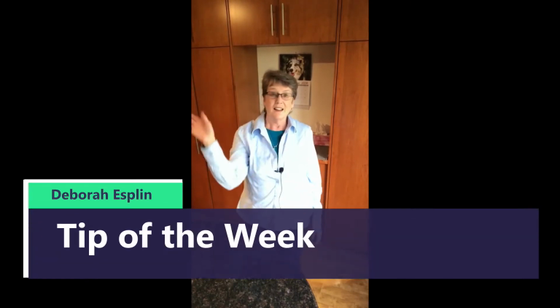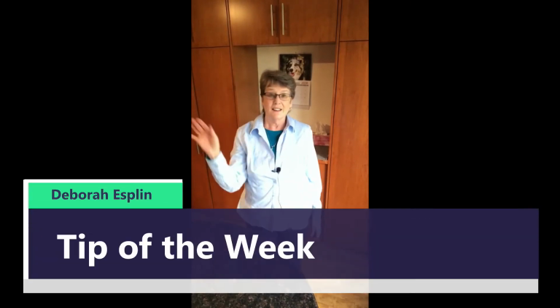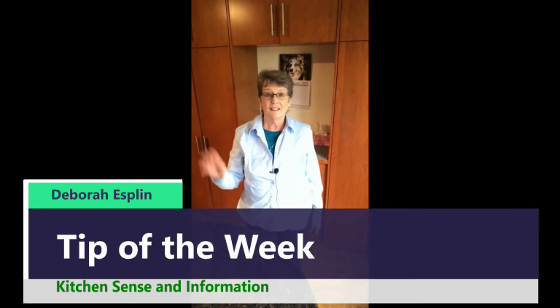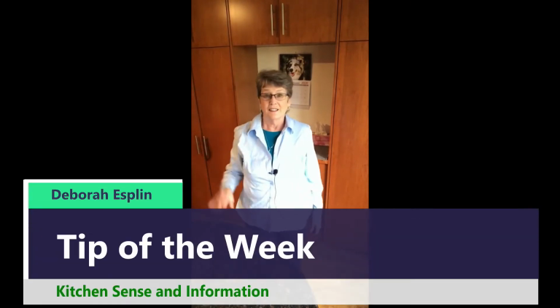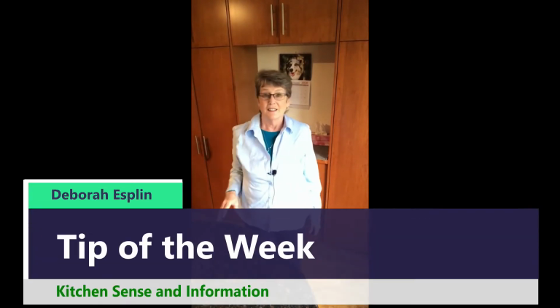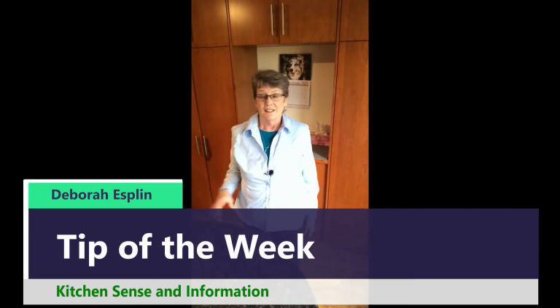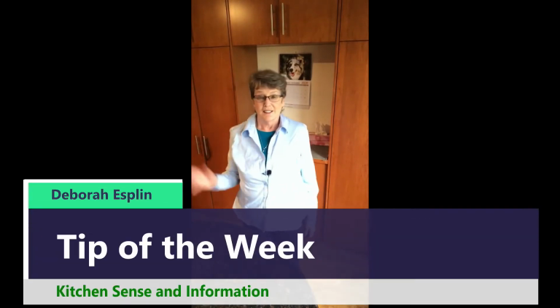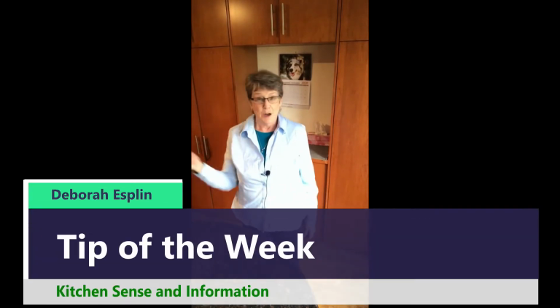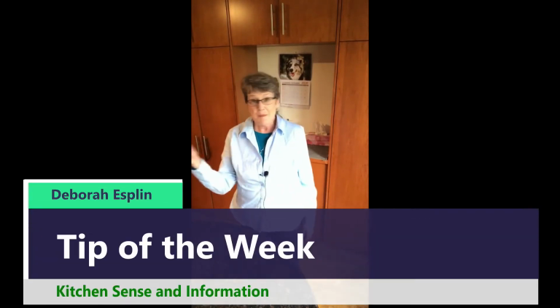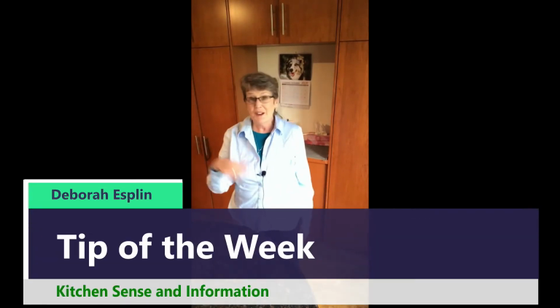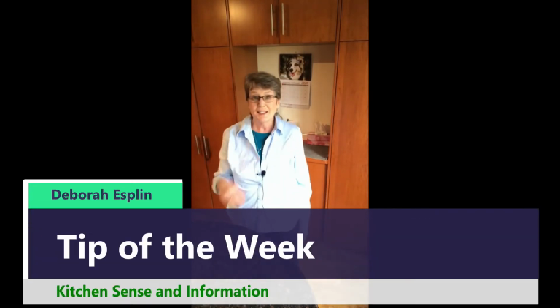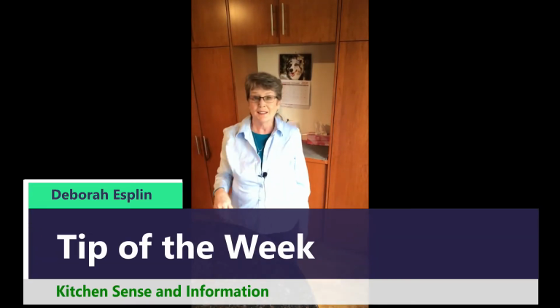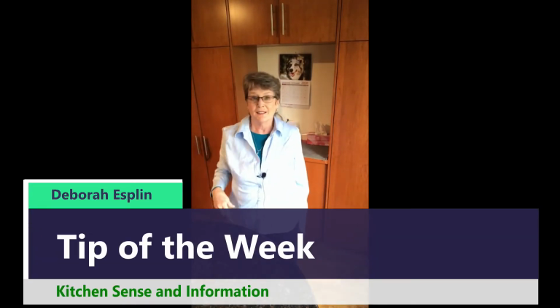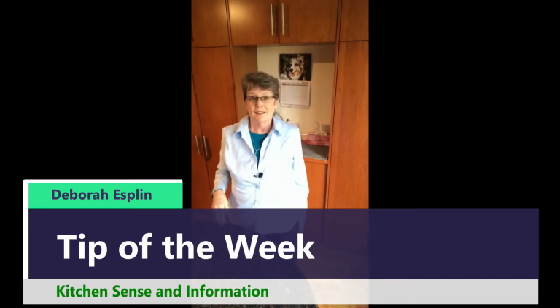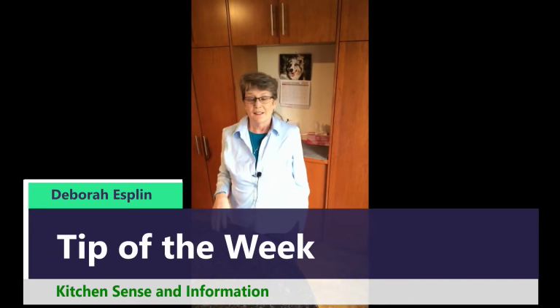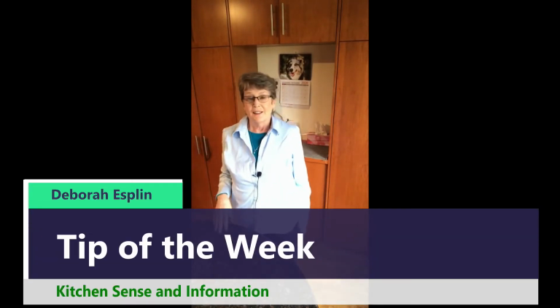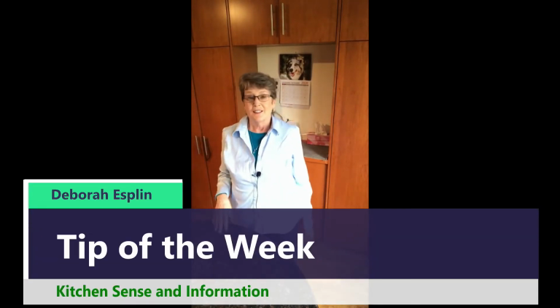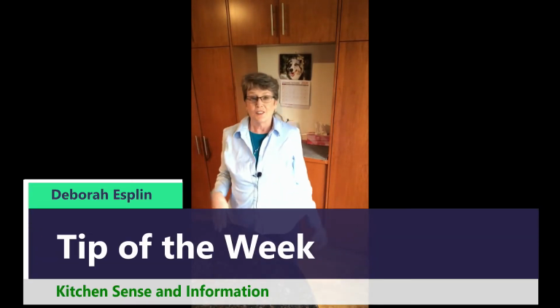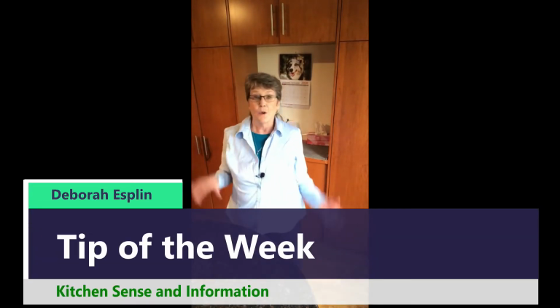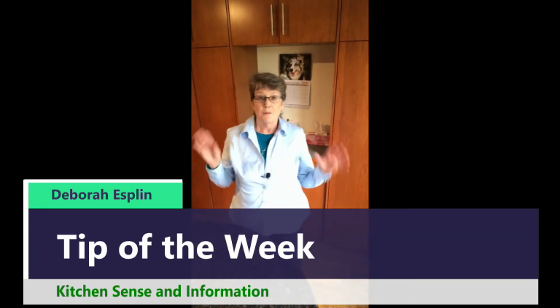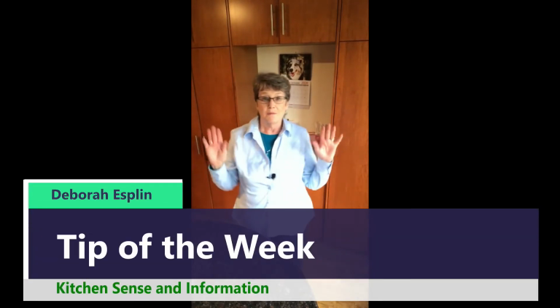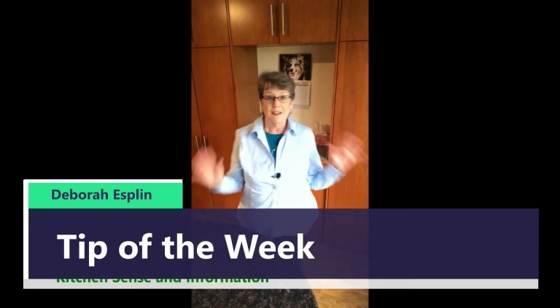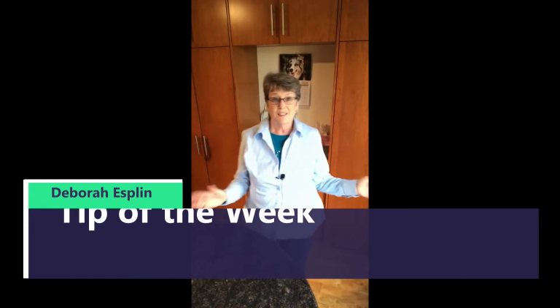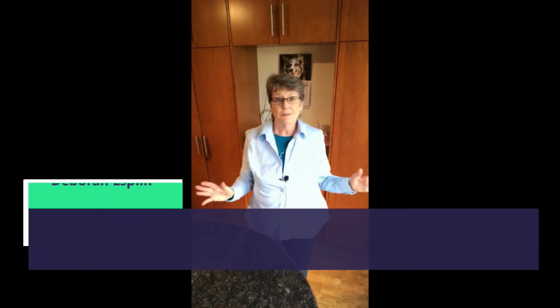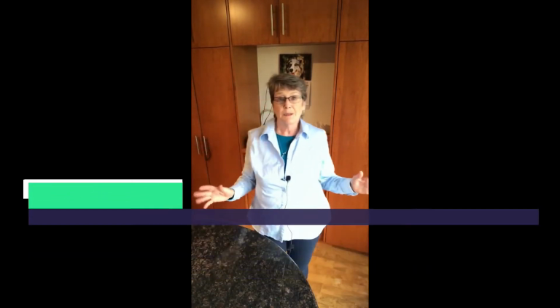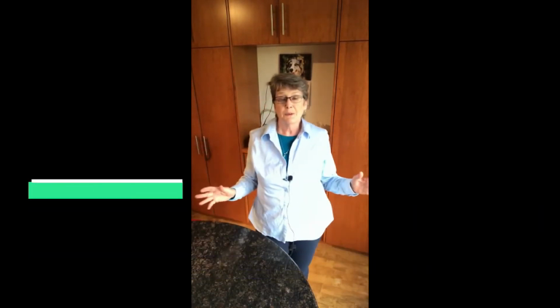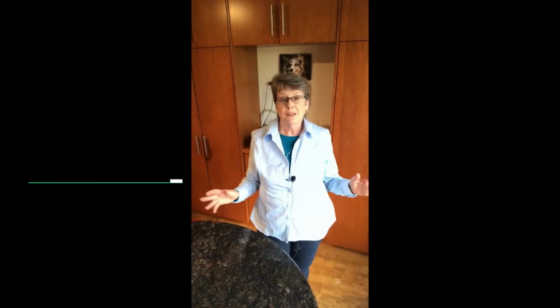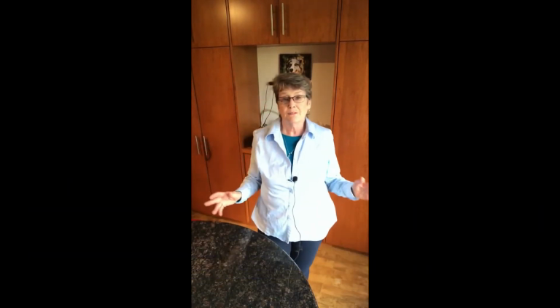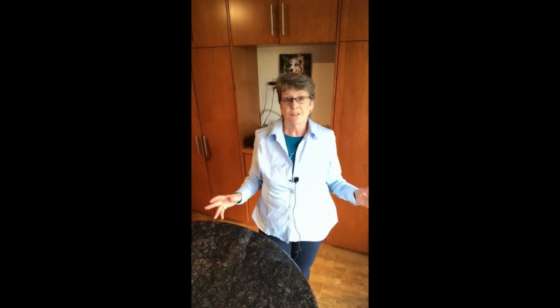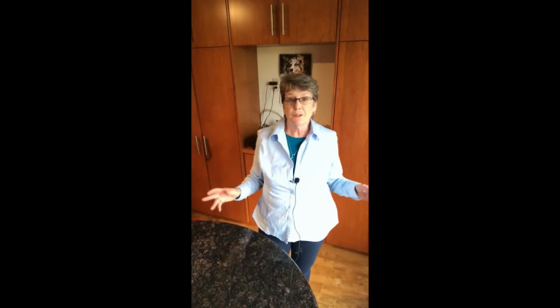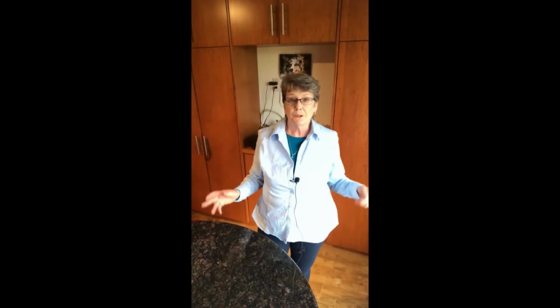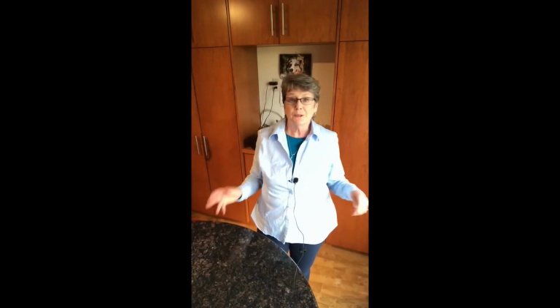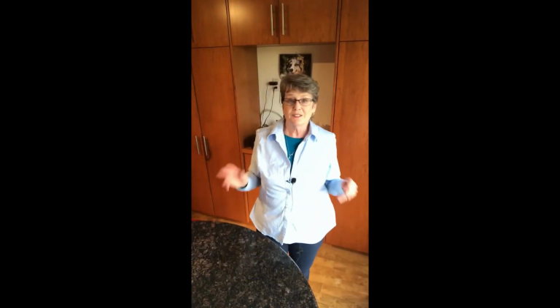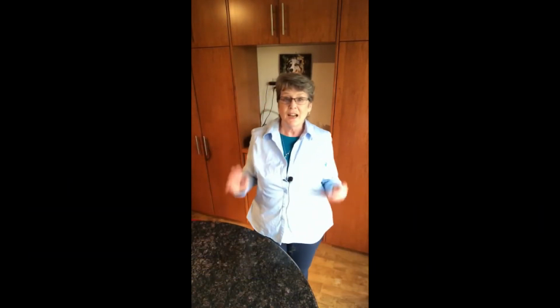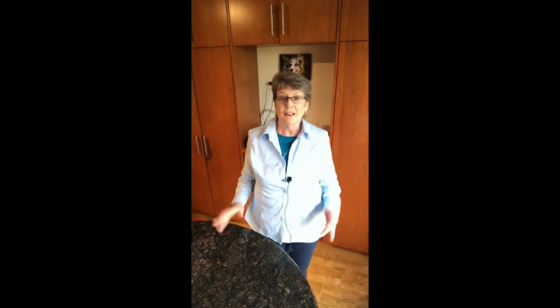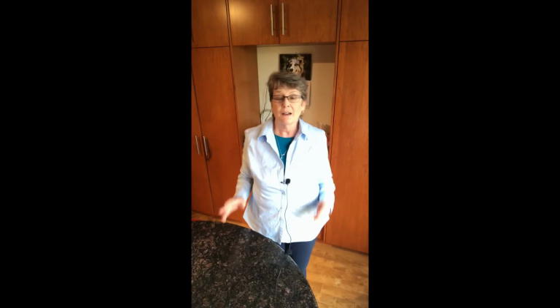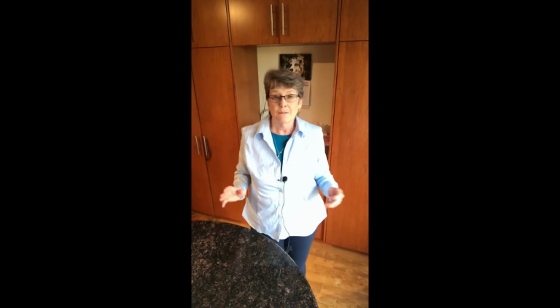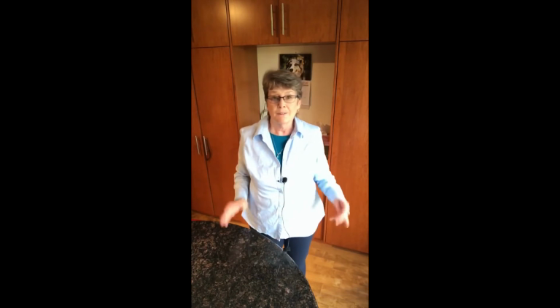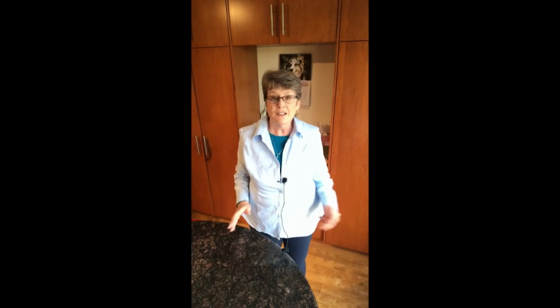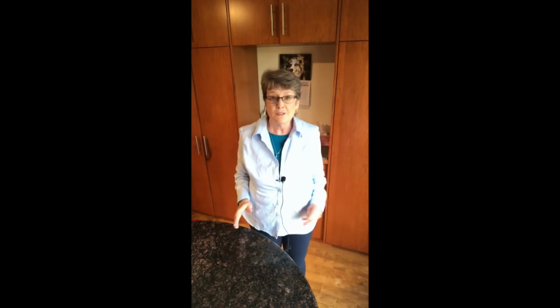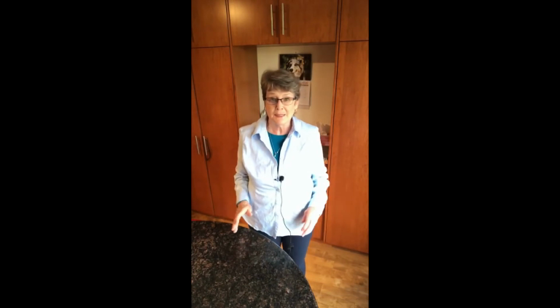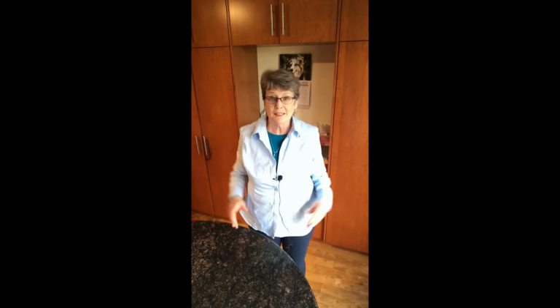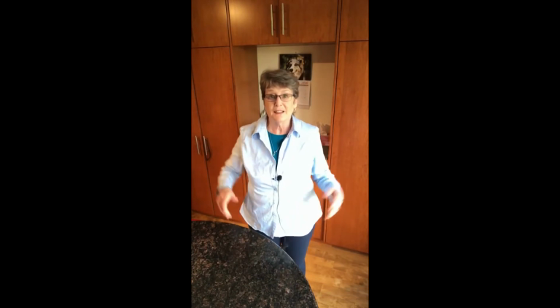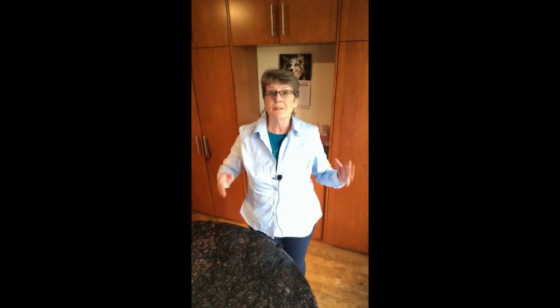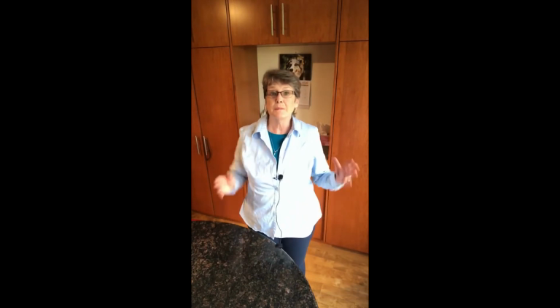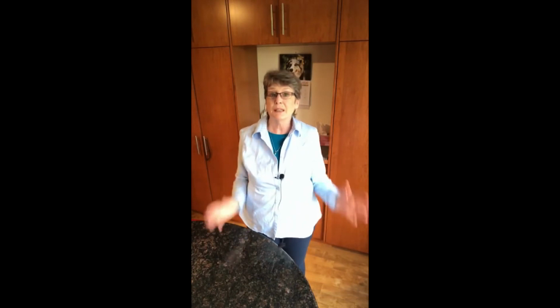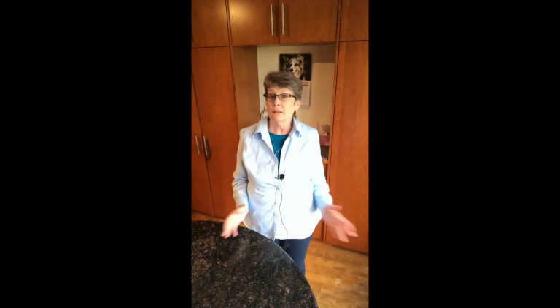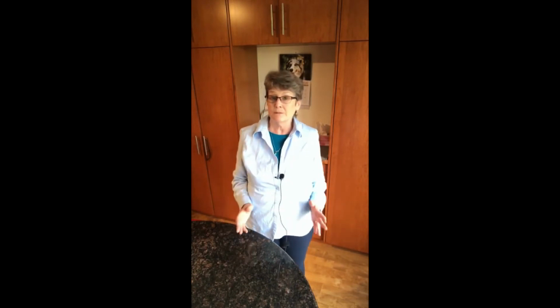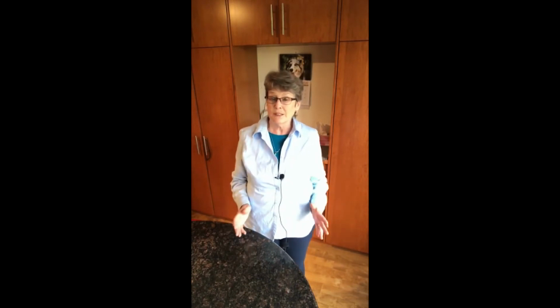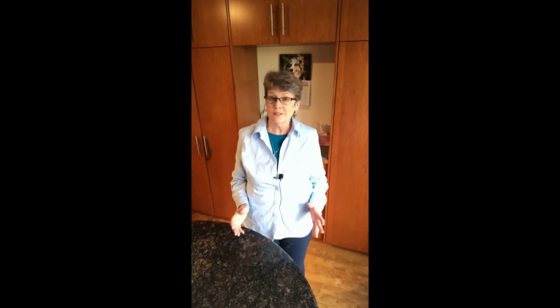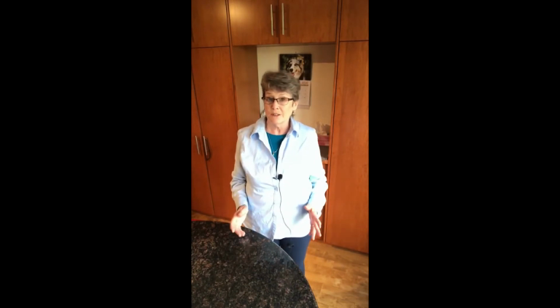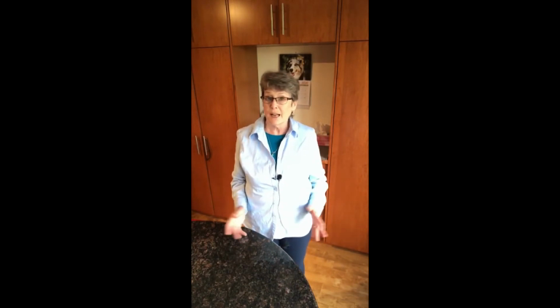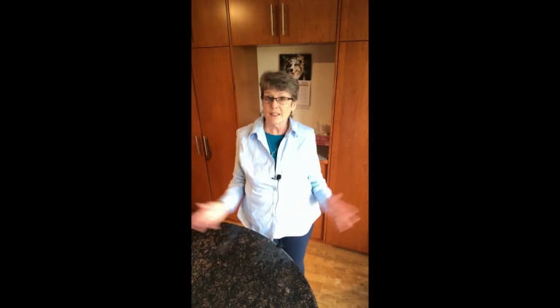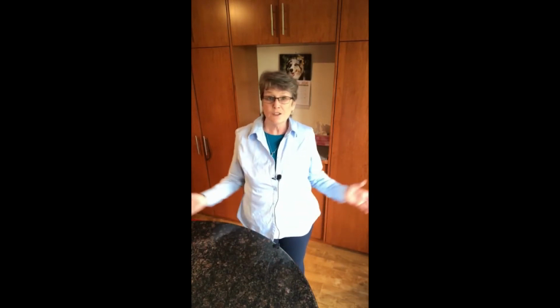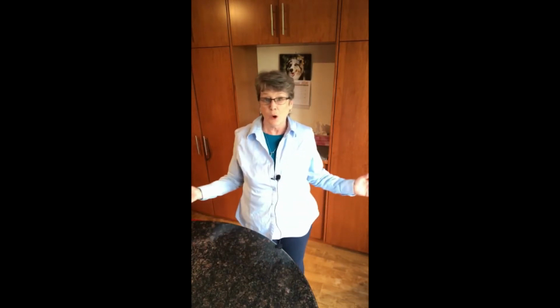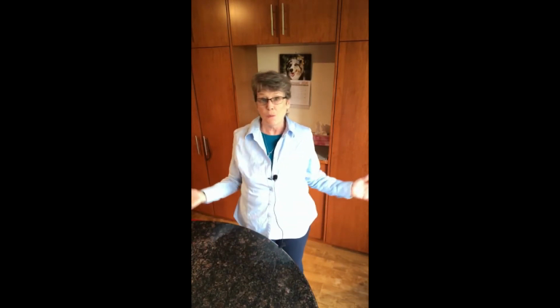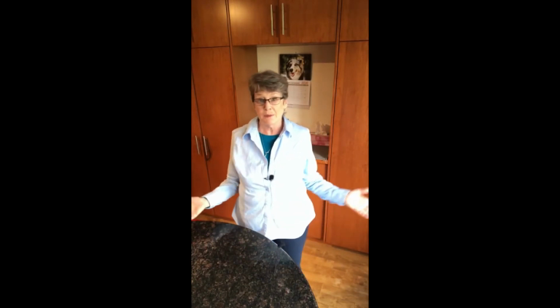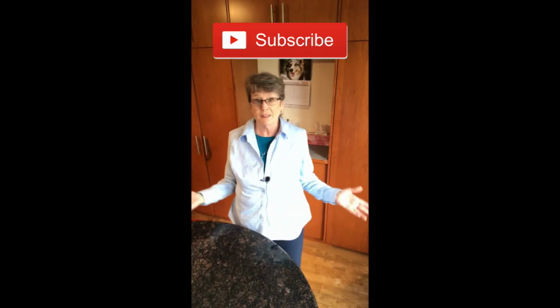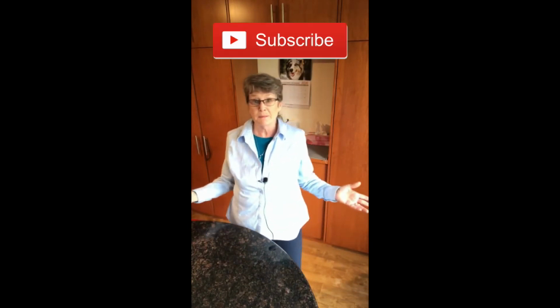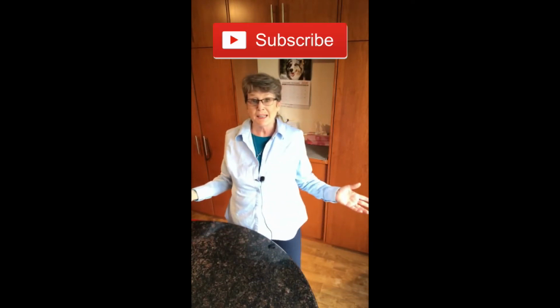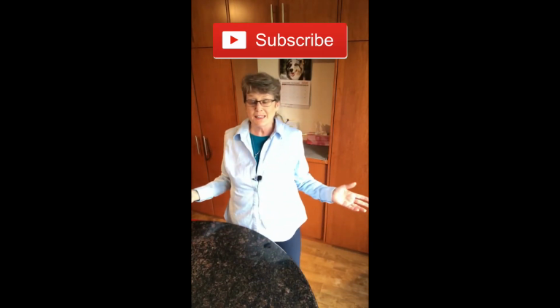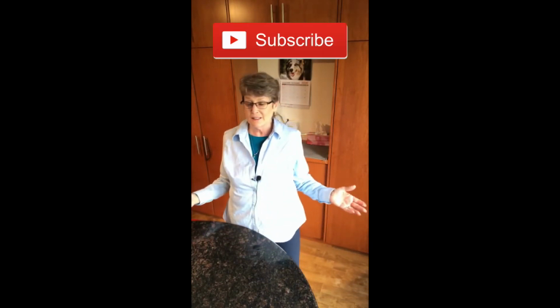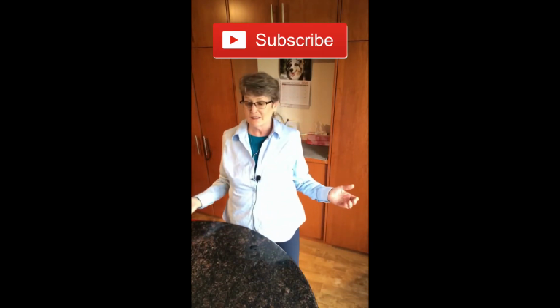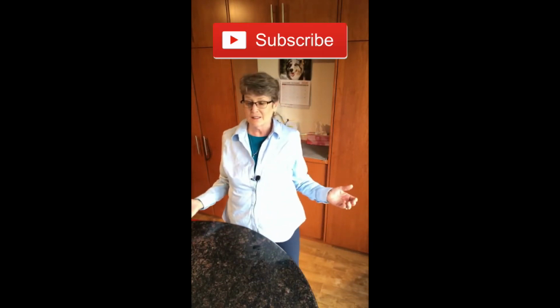Hi, come on in. My tip of the week is how to have fresh mint in the middle of winter without bringing the plants inside.